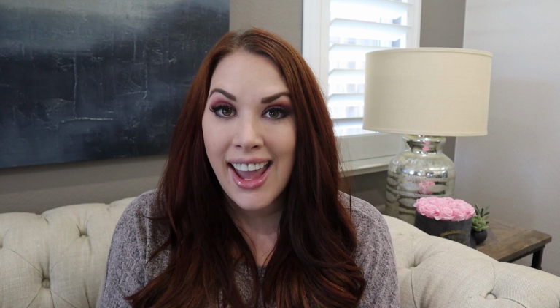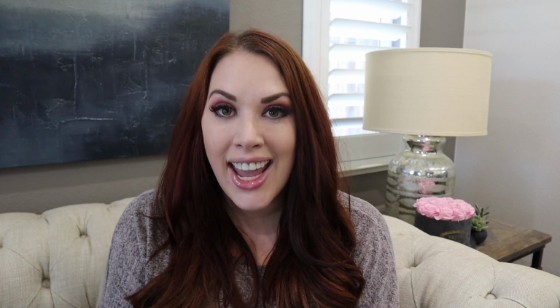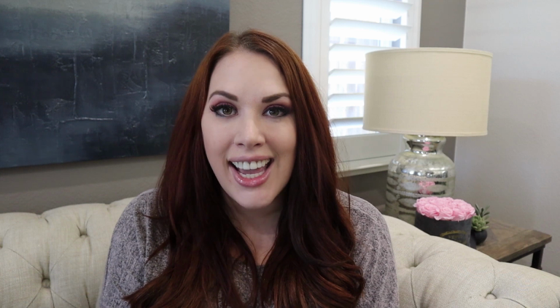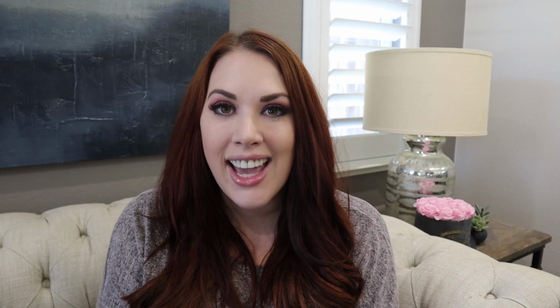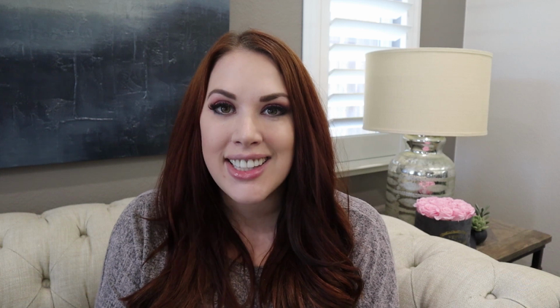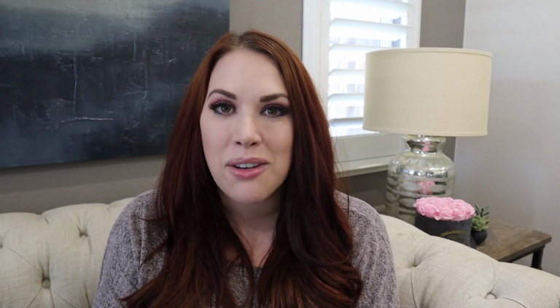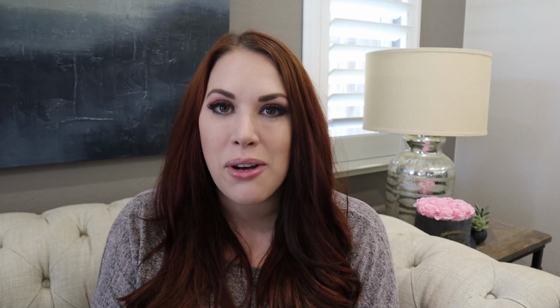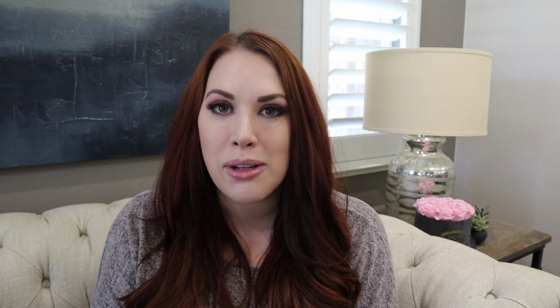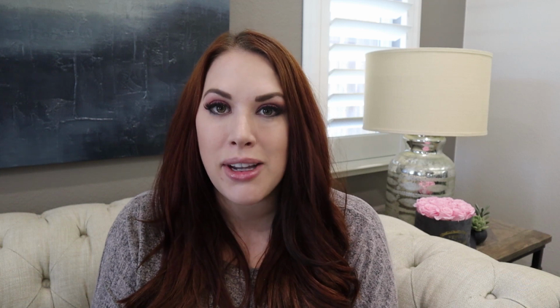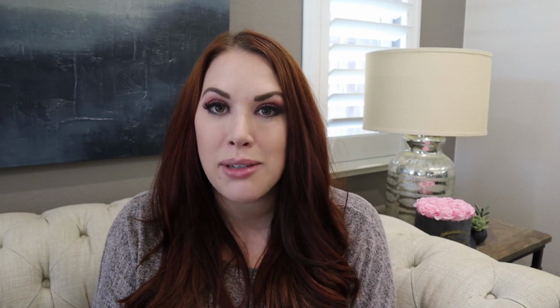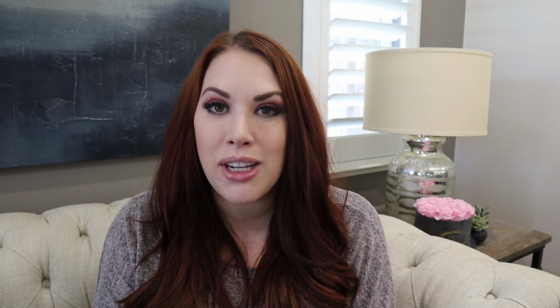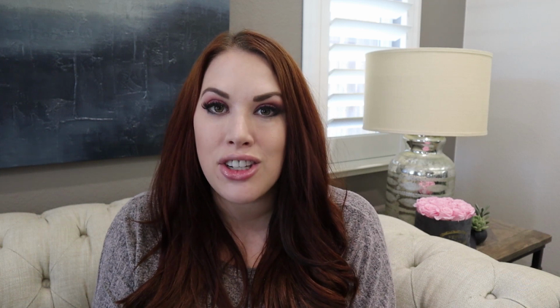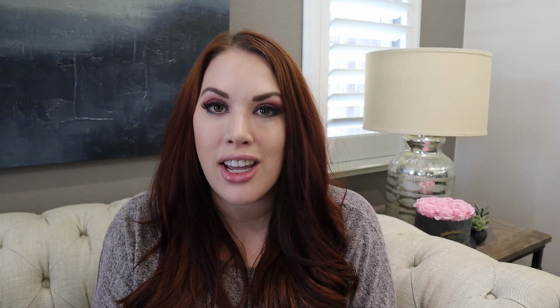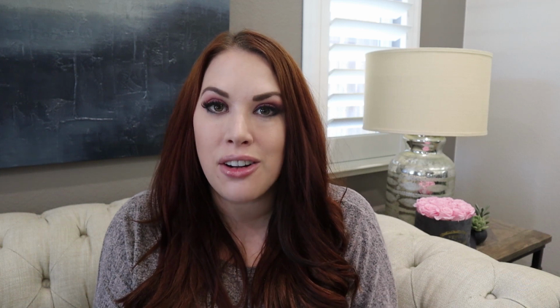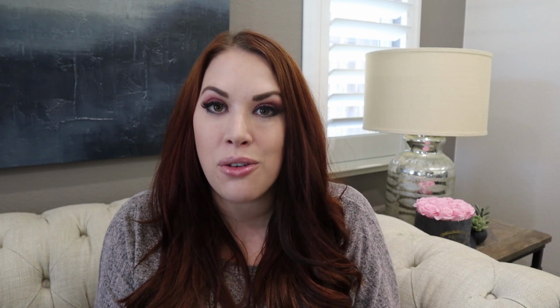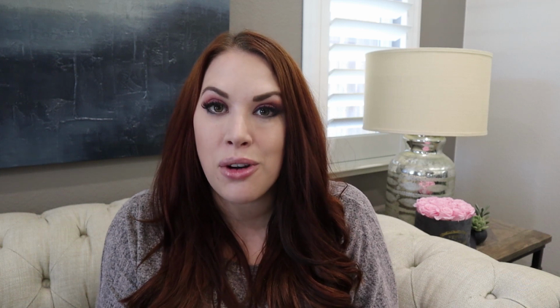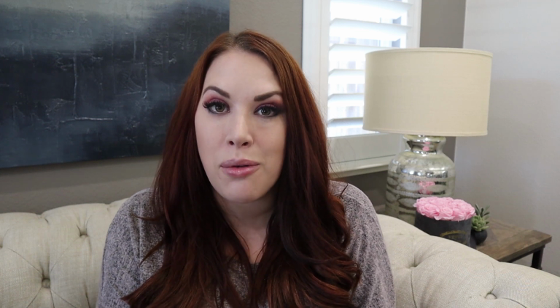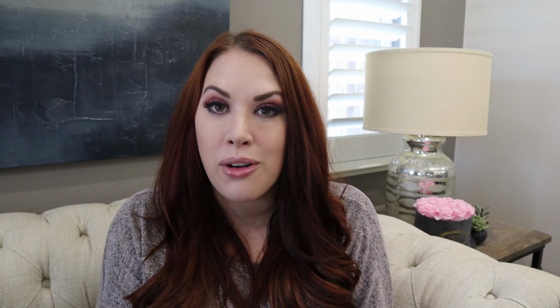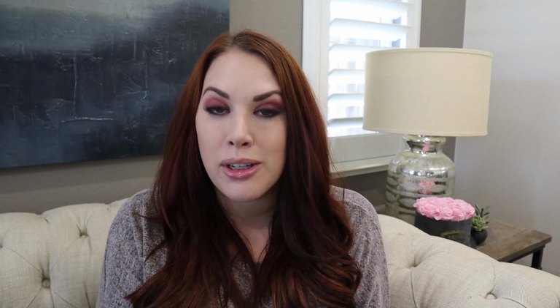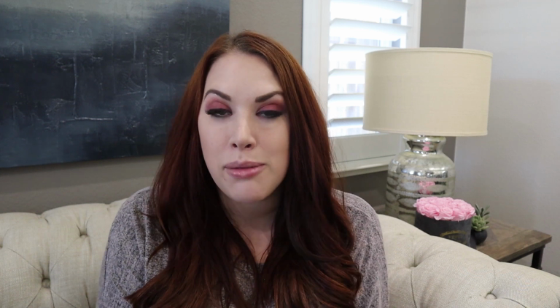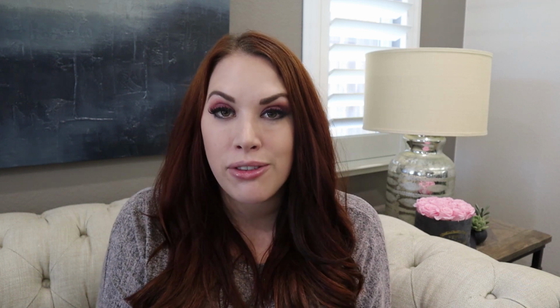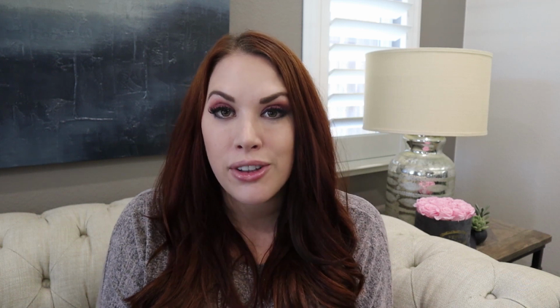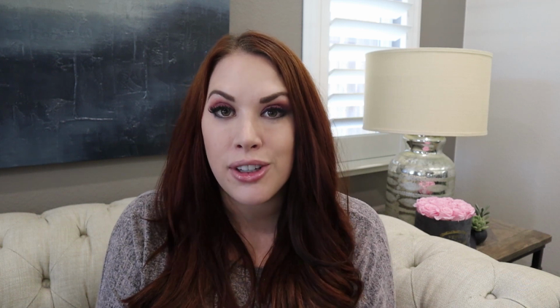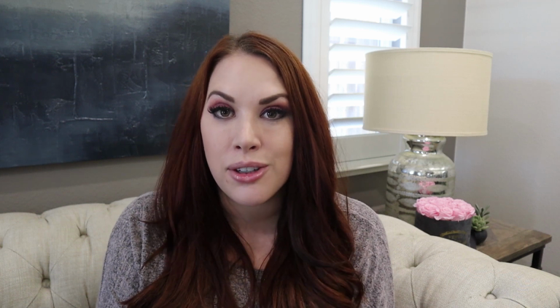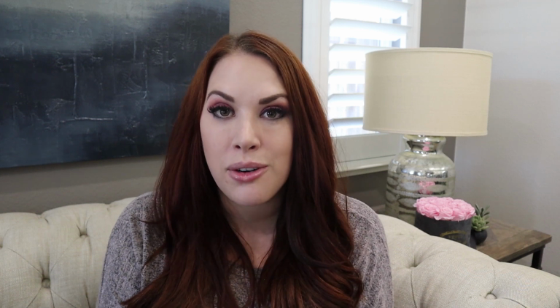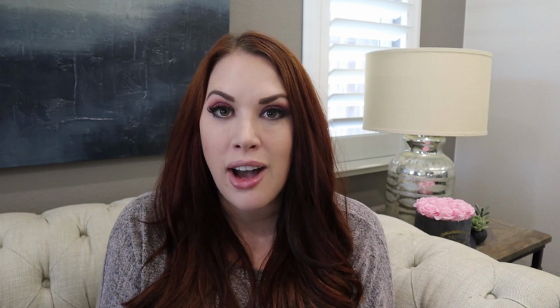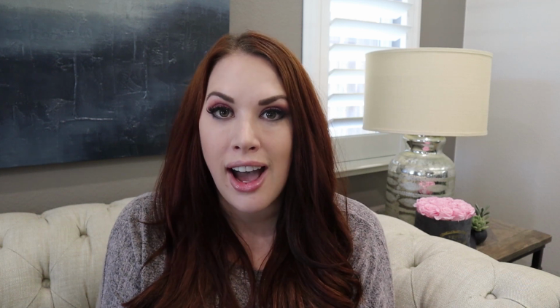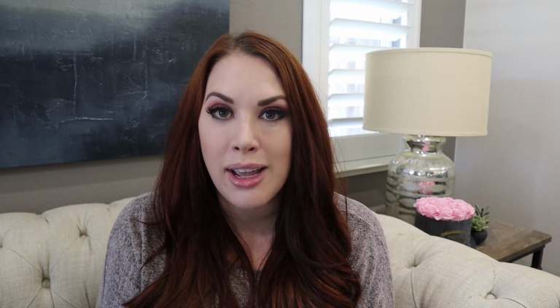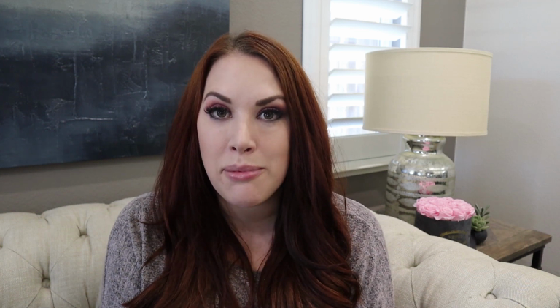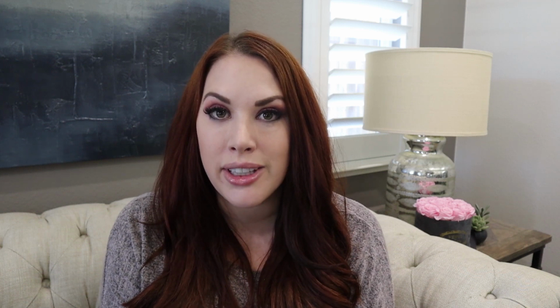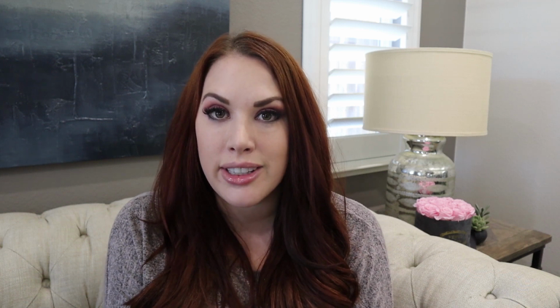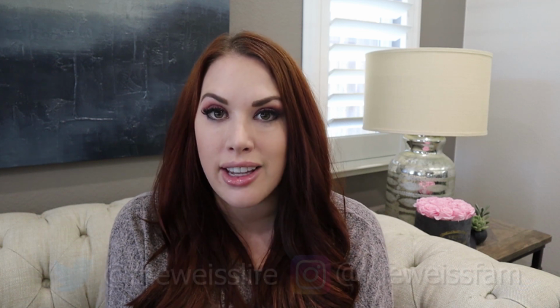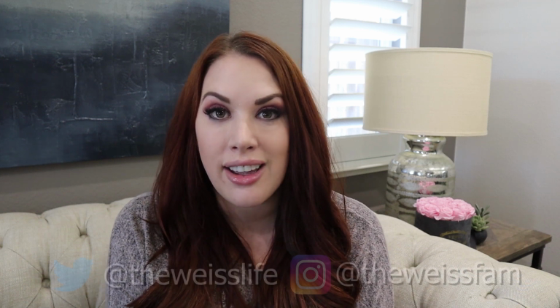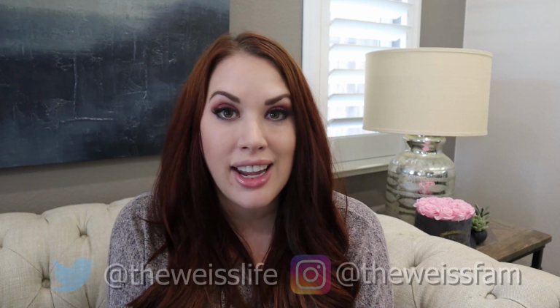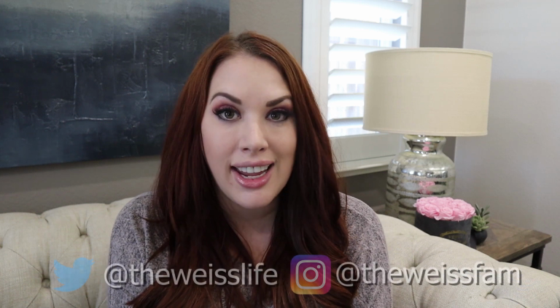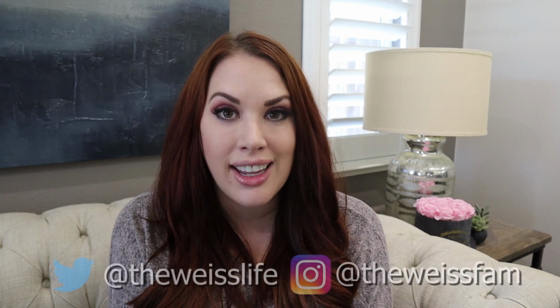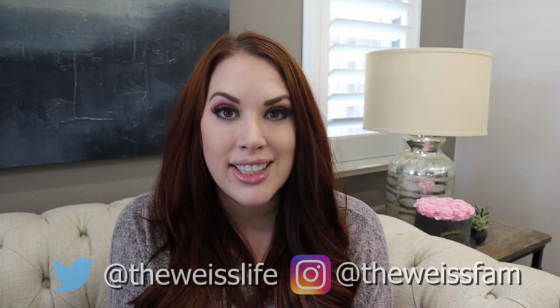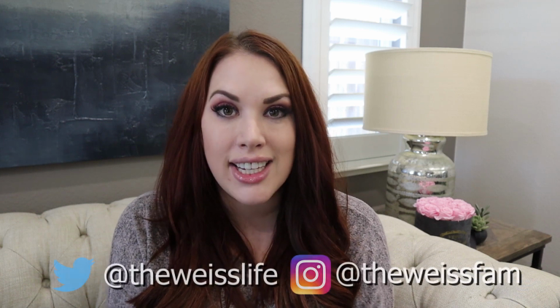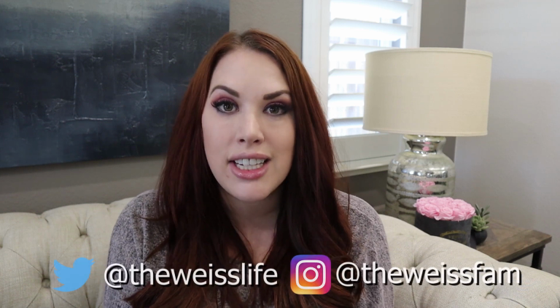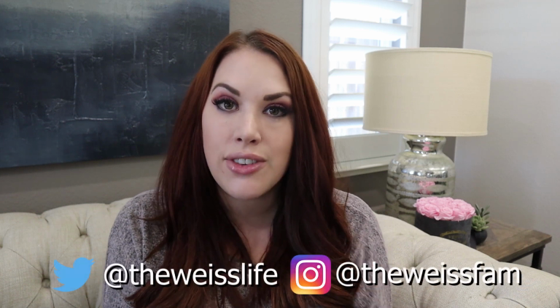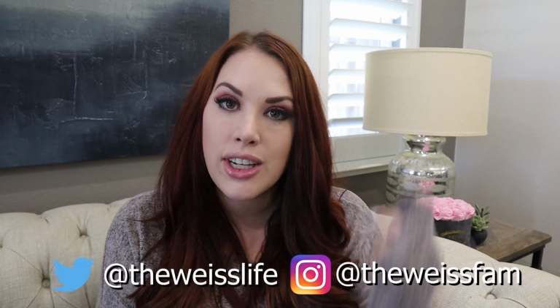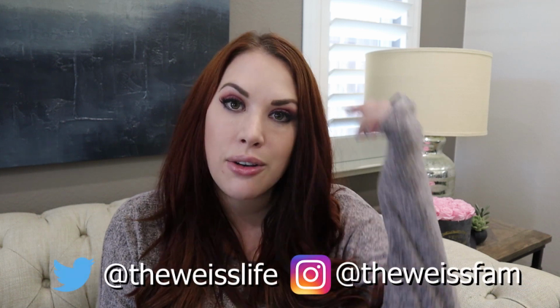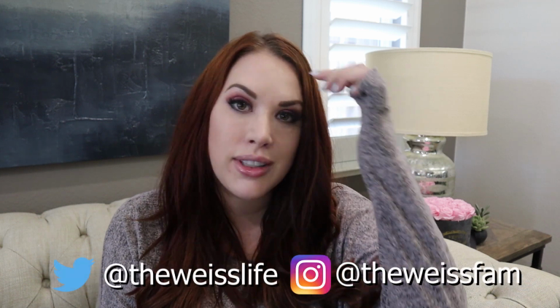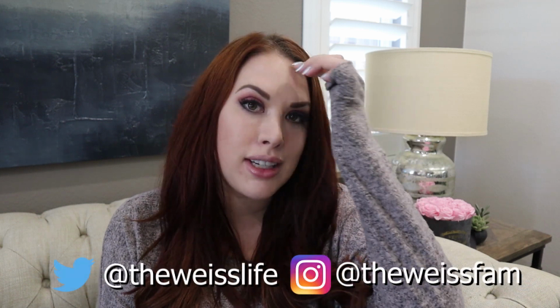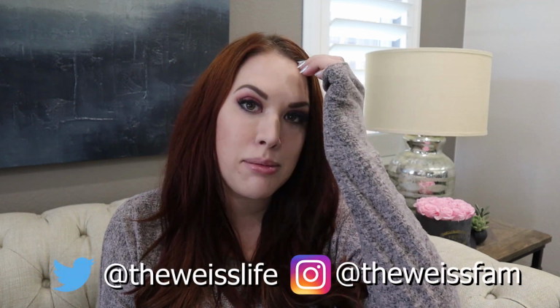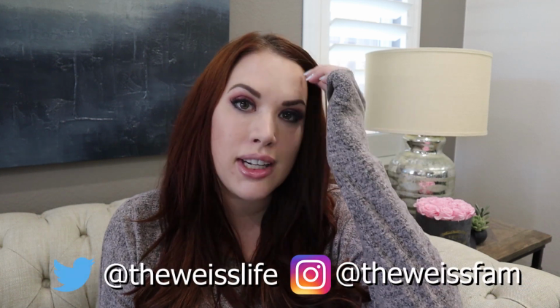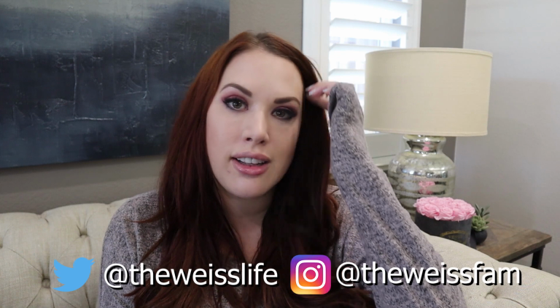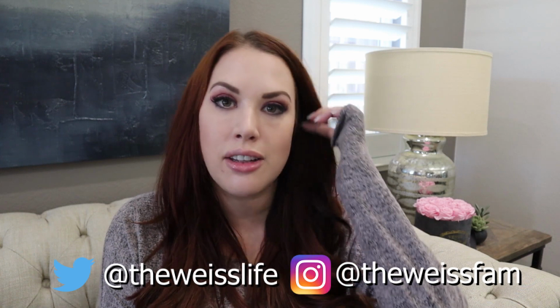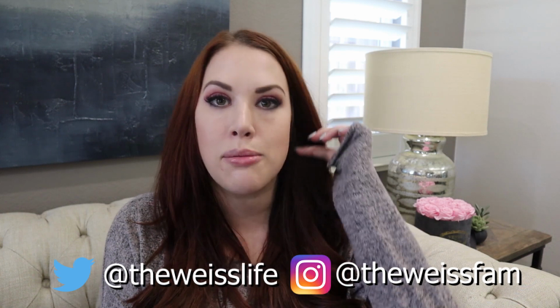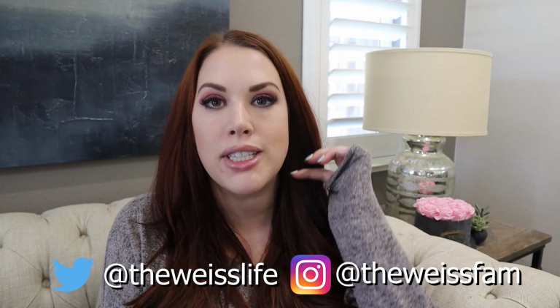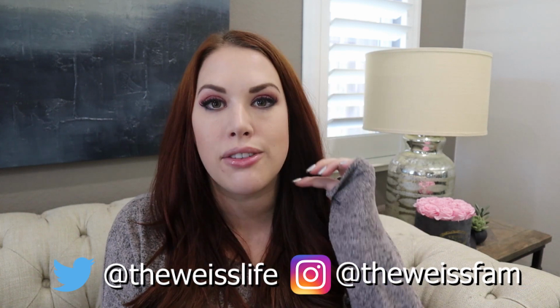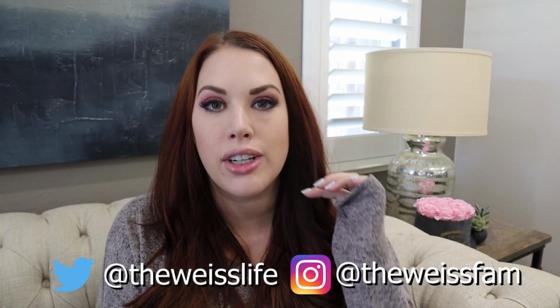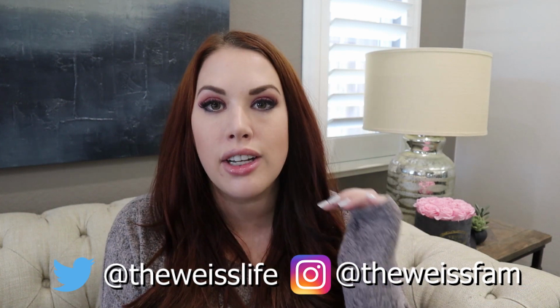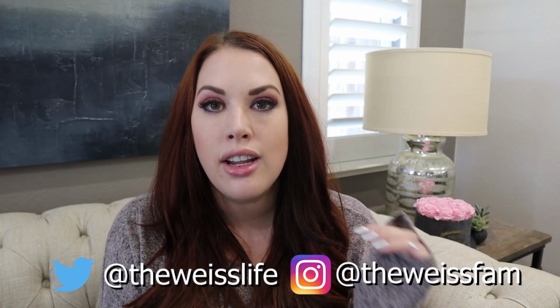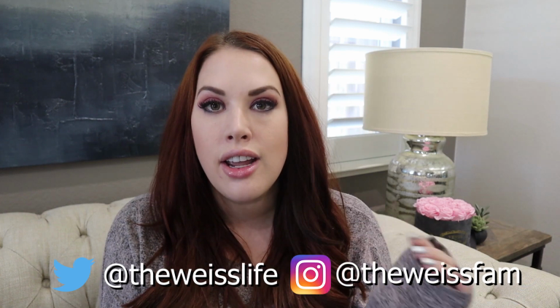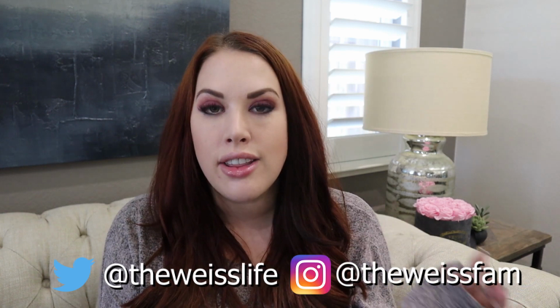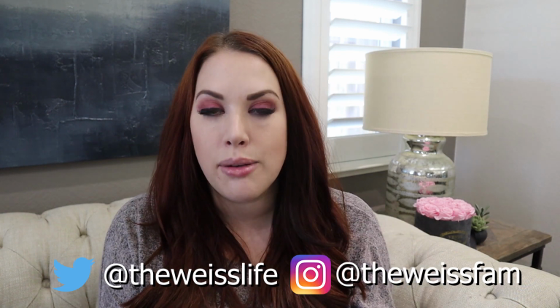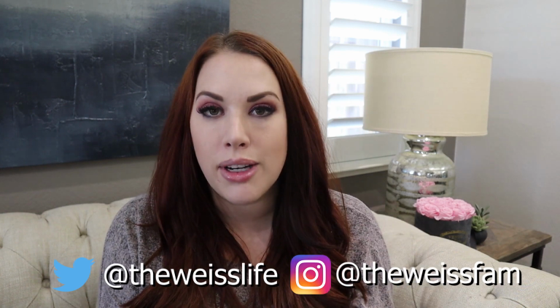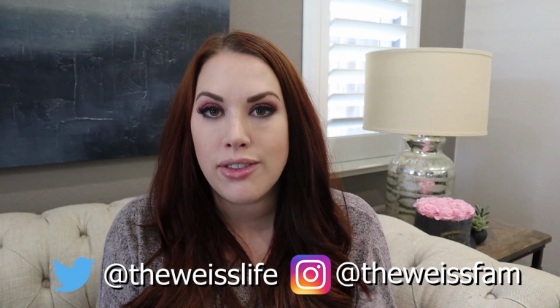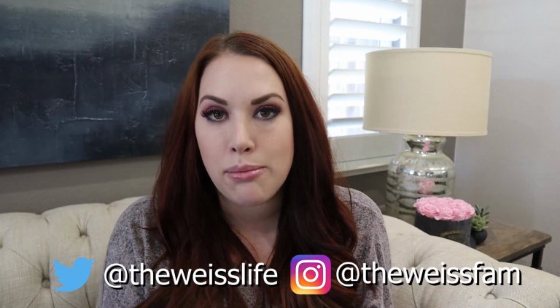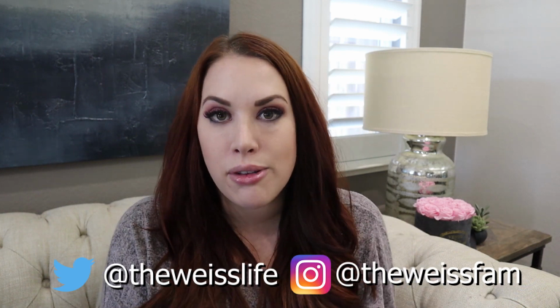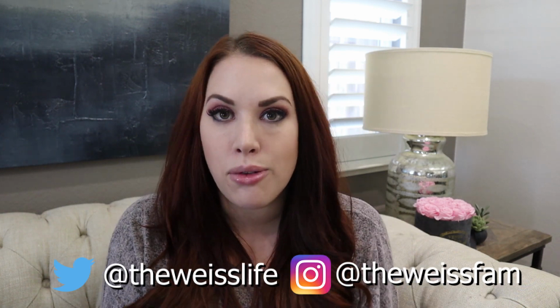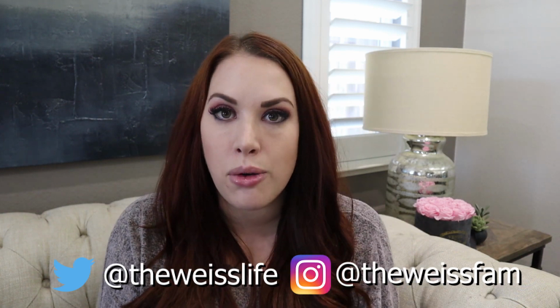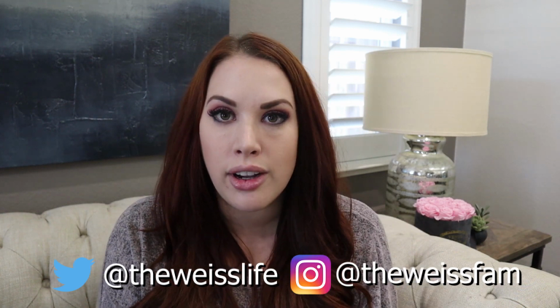Hey guys, welcome back to my channel, or welcome if you're new. I'm Melissa and today's video is going to be a little bit different than what I've done before.